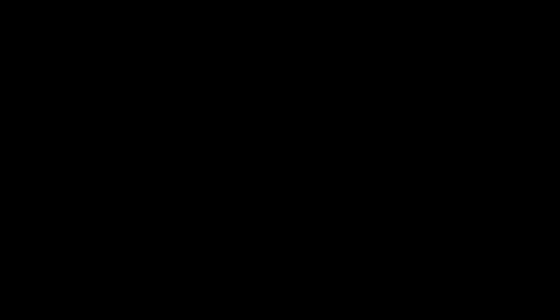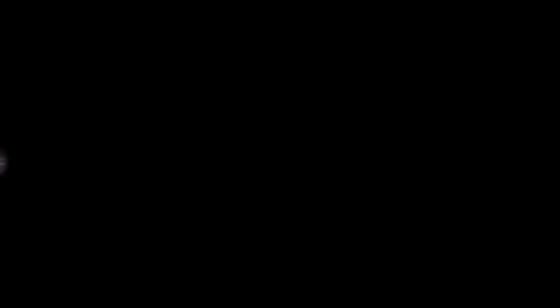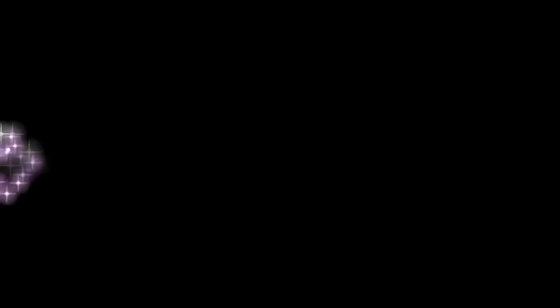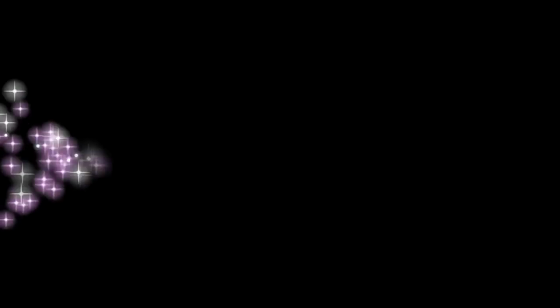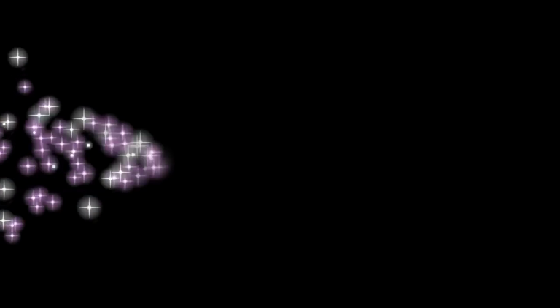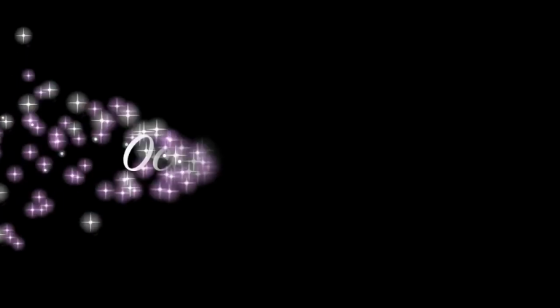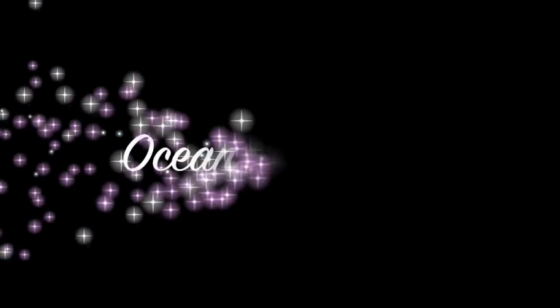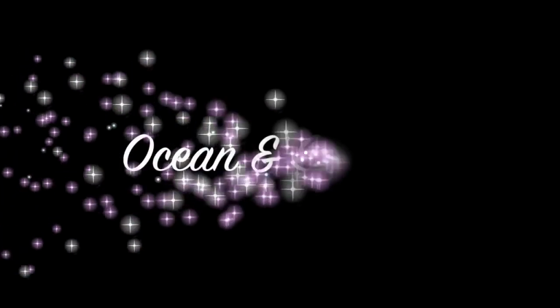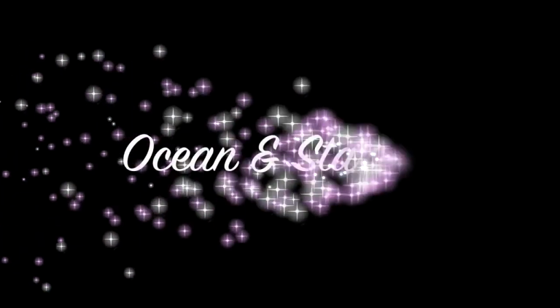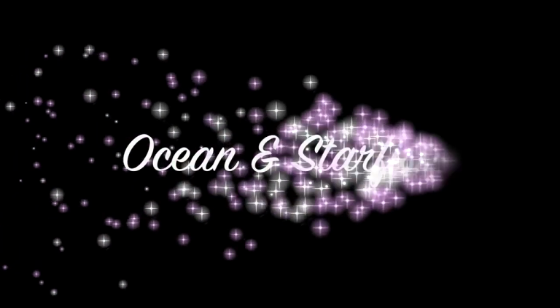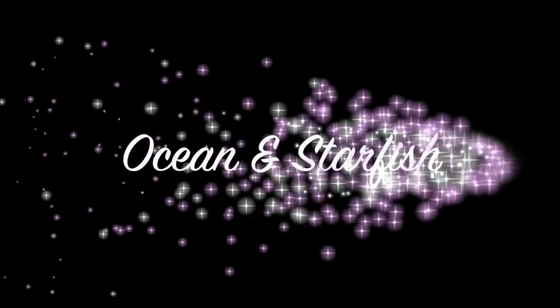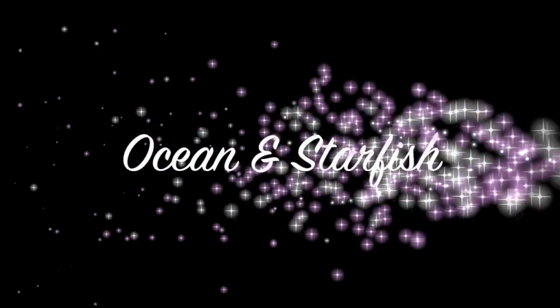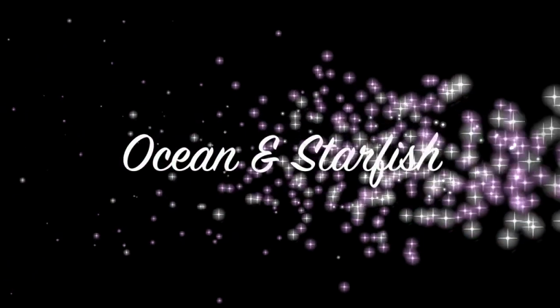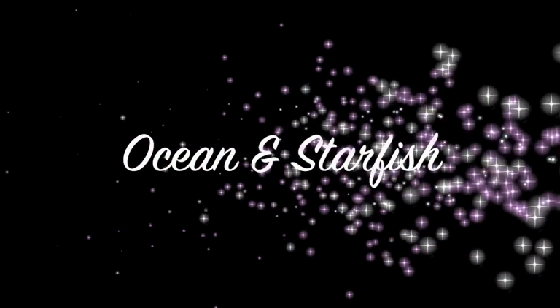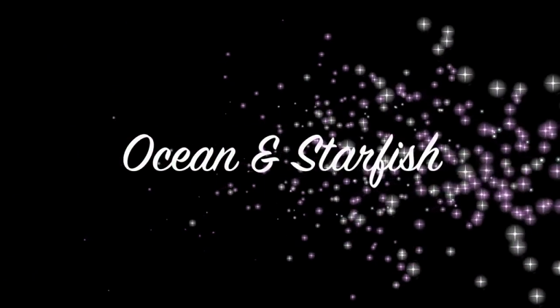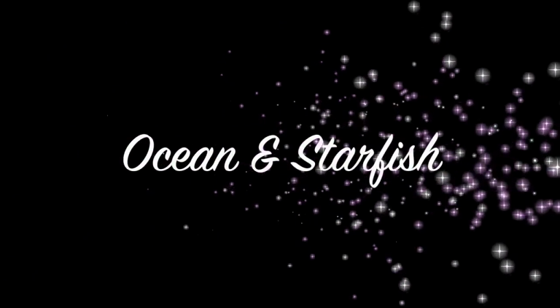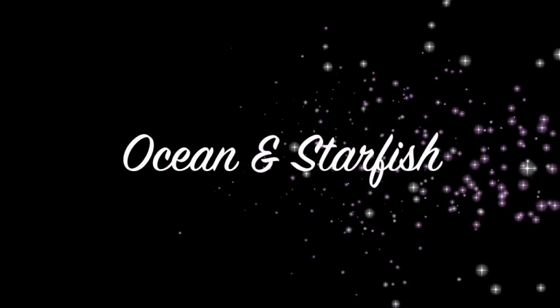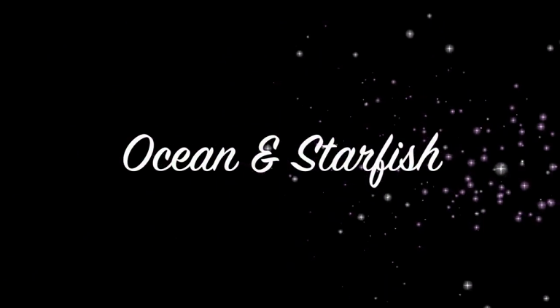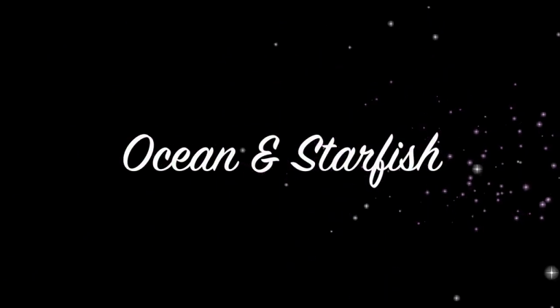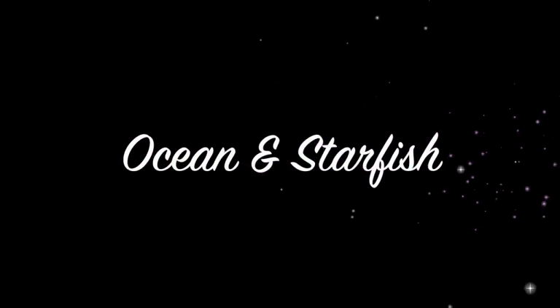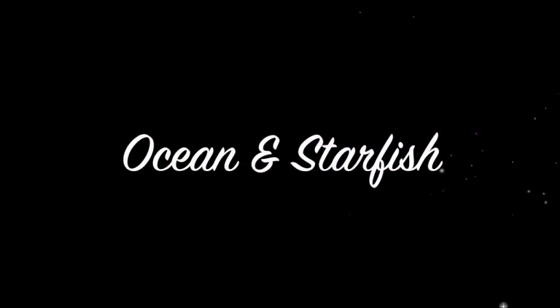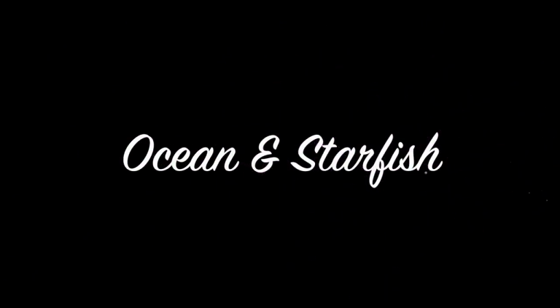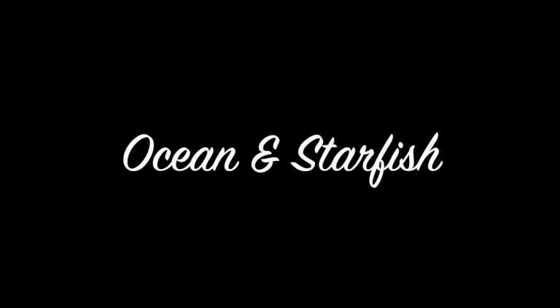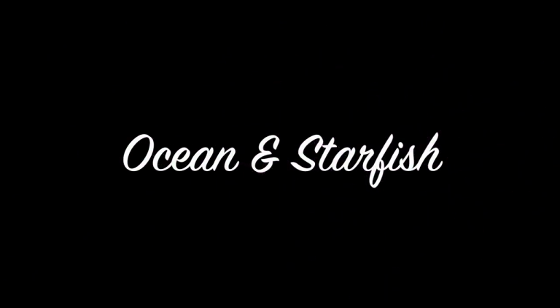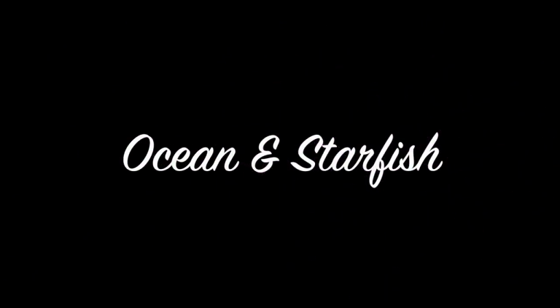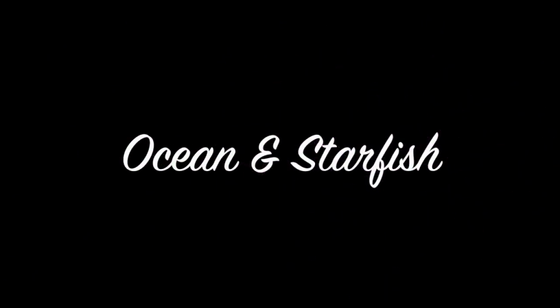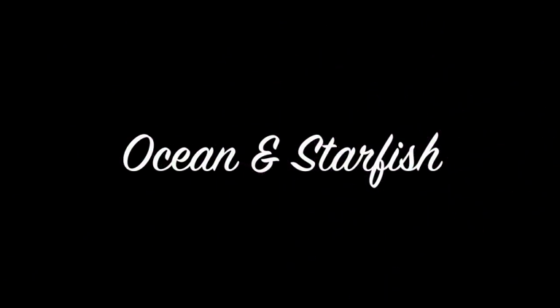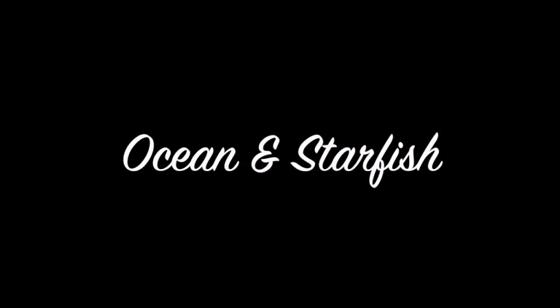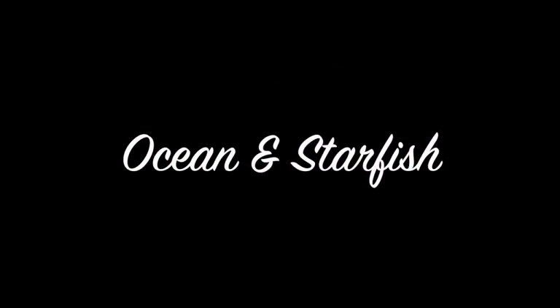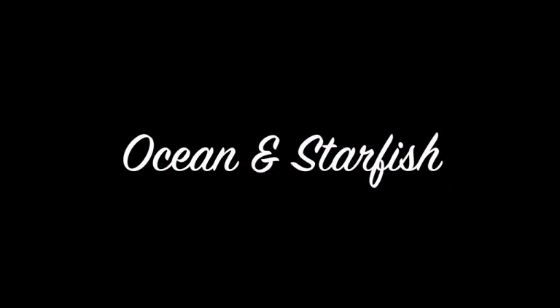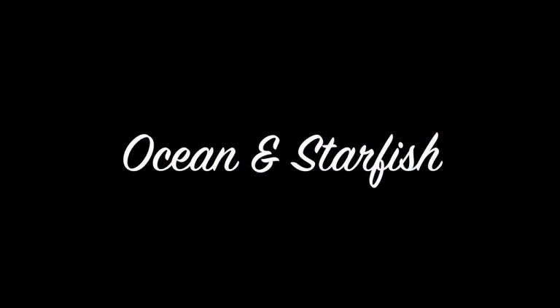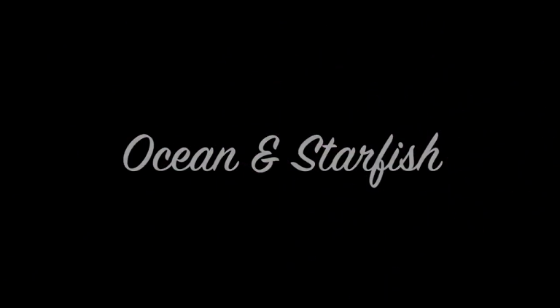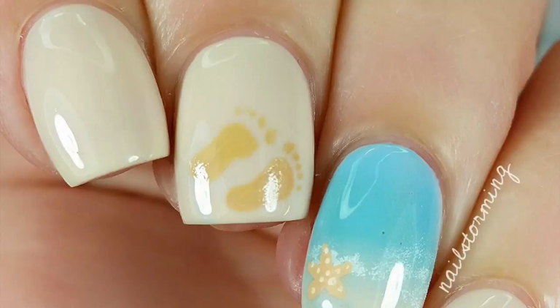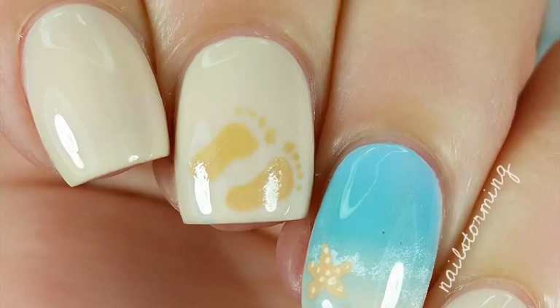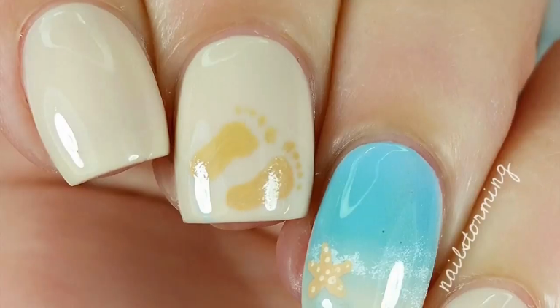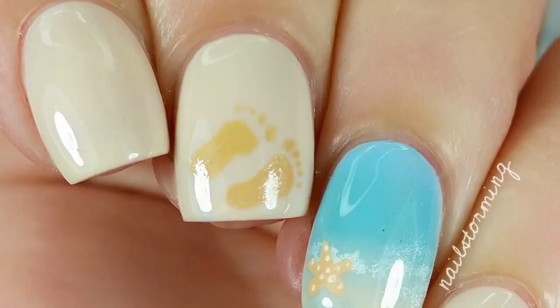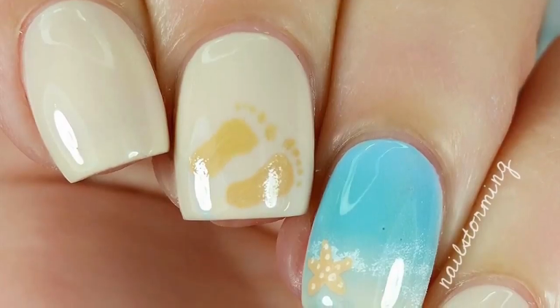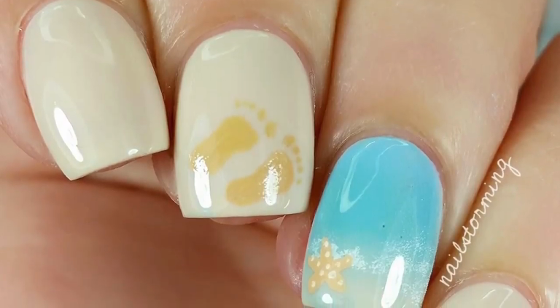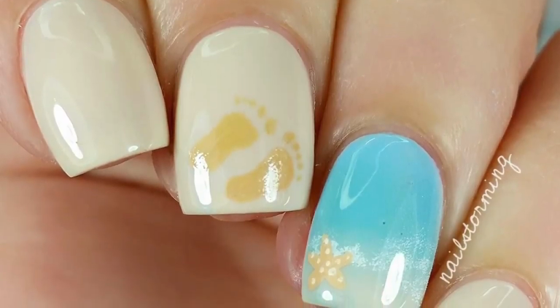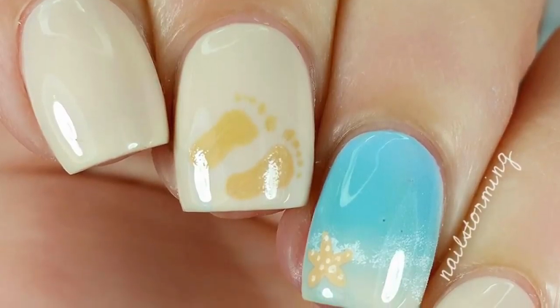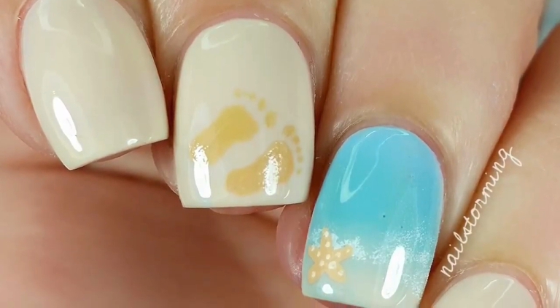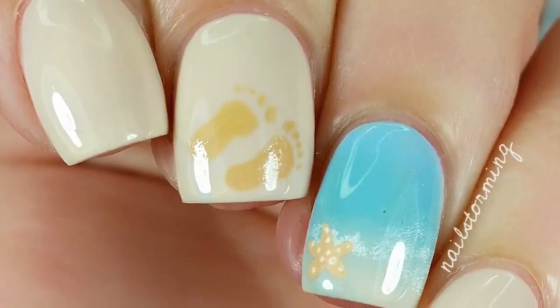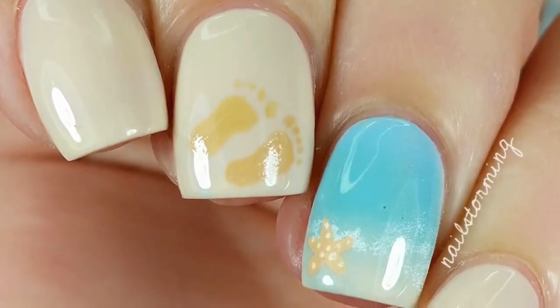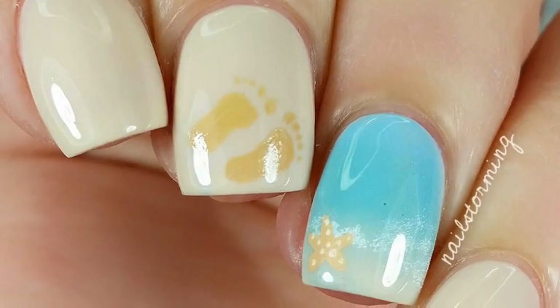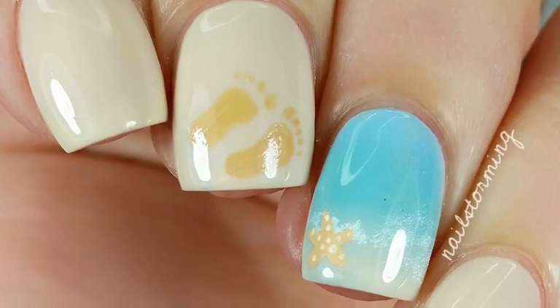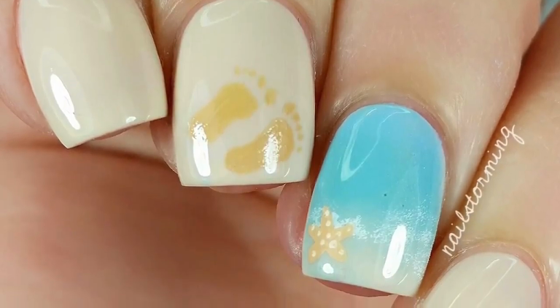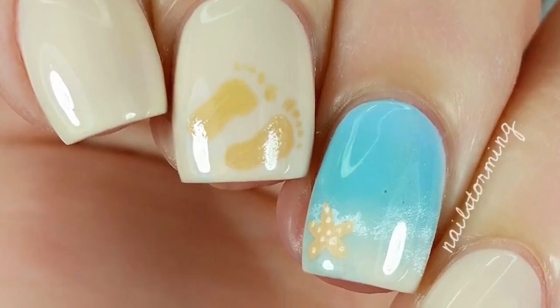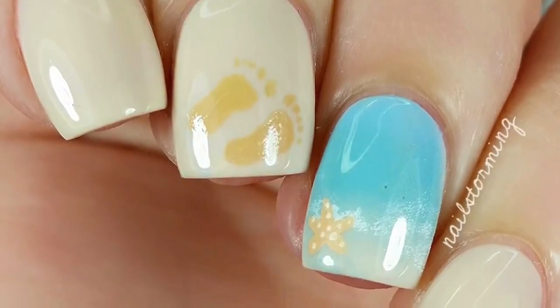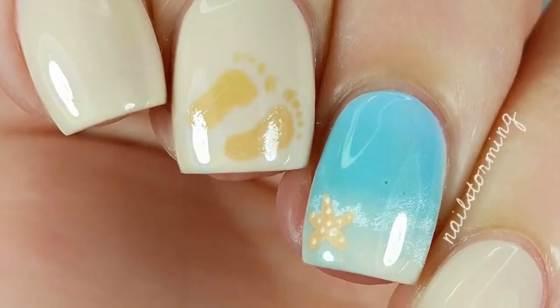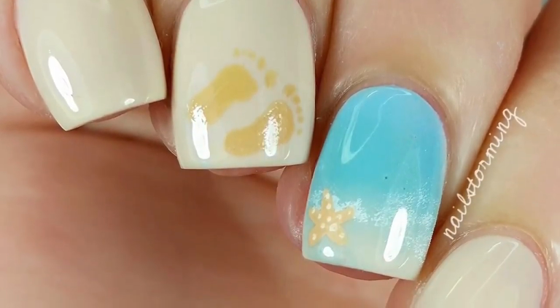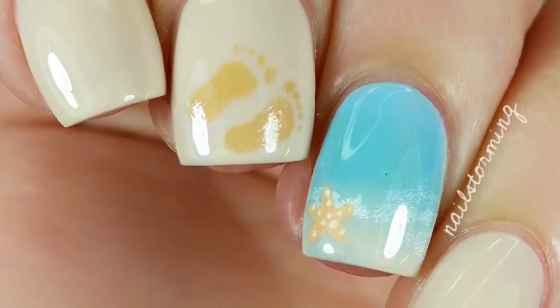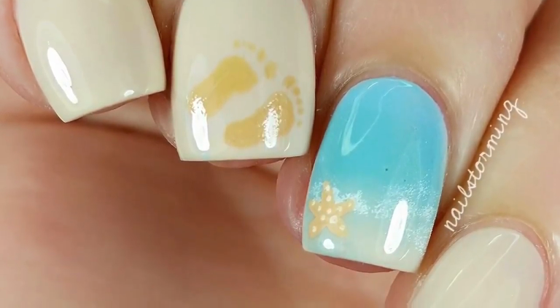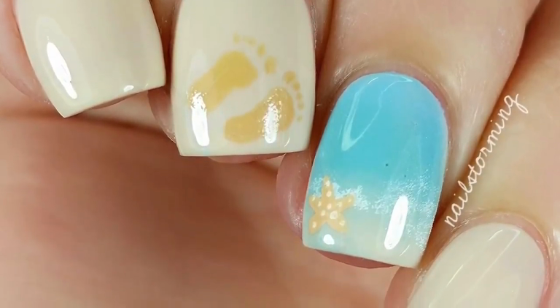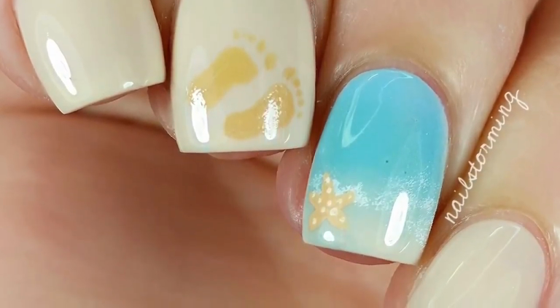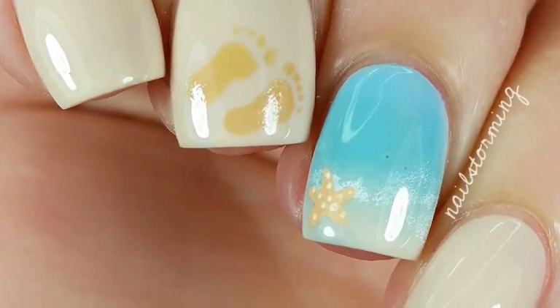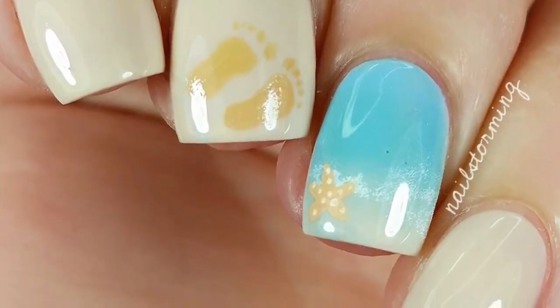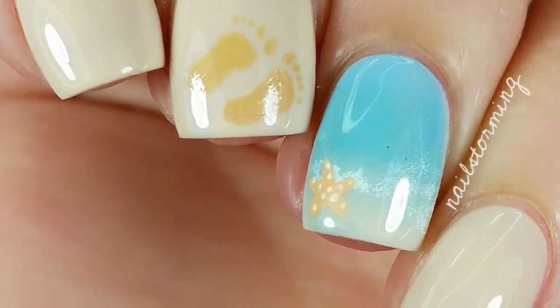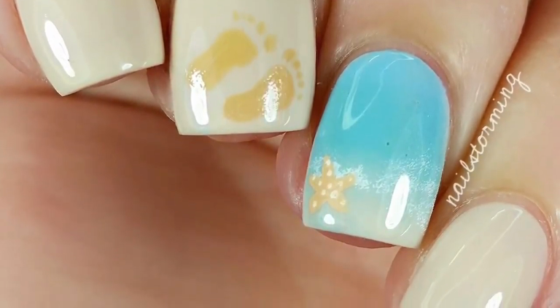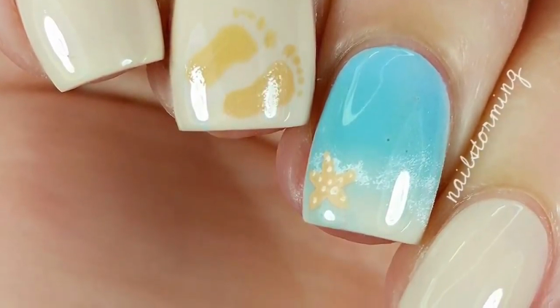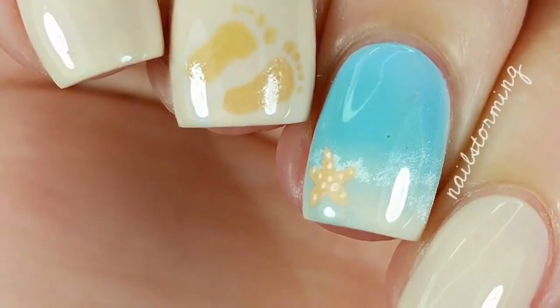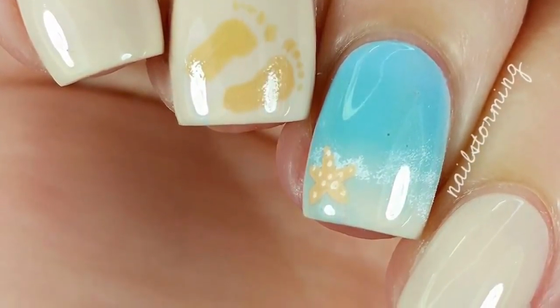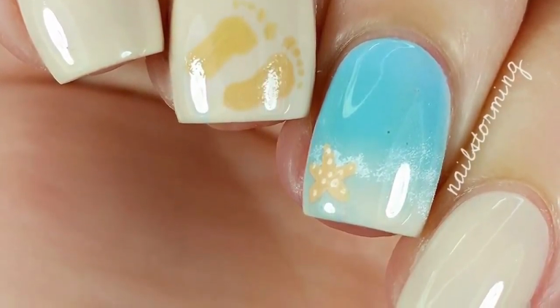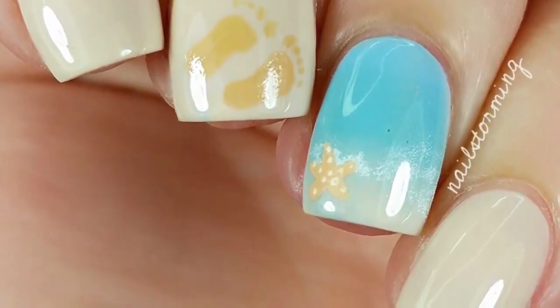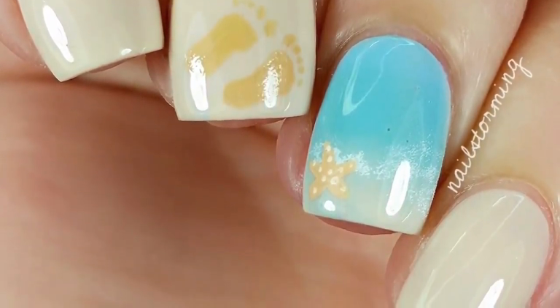Hey guys! Today we're going to do an ocean and starfish design. There are also footprints as part of this design, but I'm going to be doing a separate video on that.